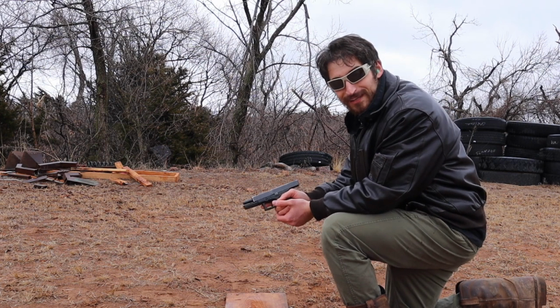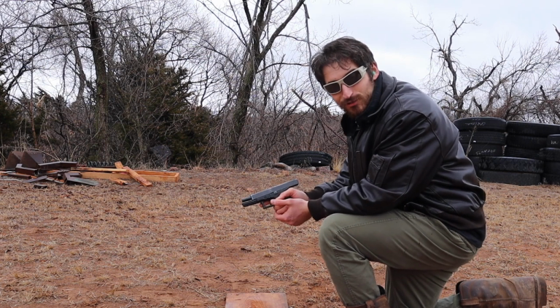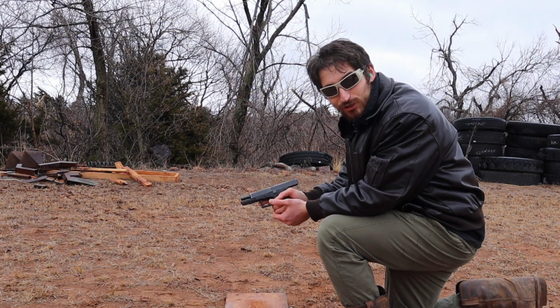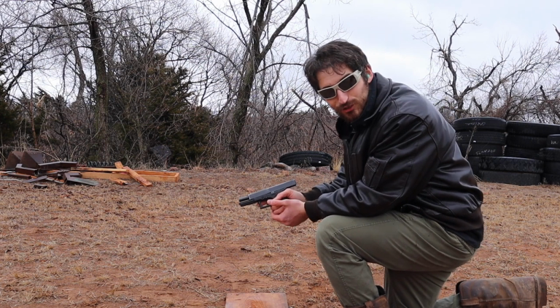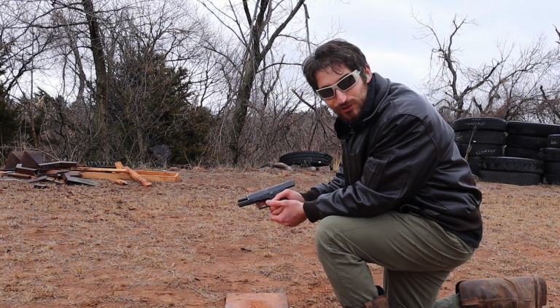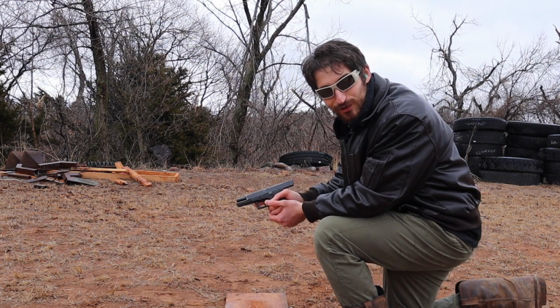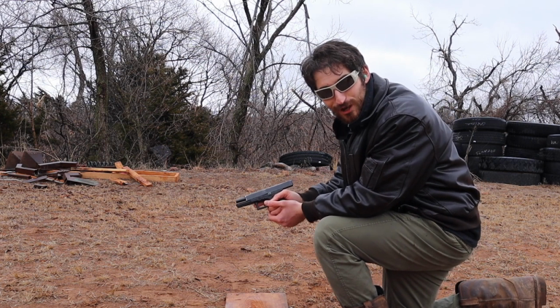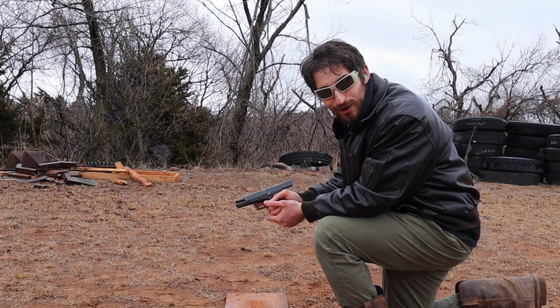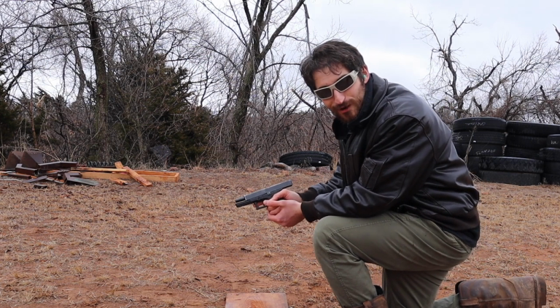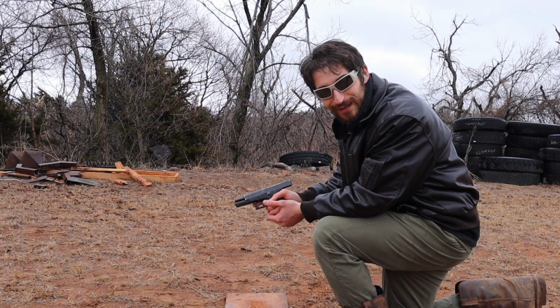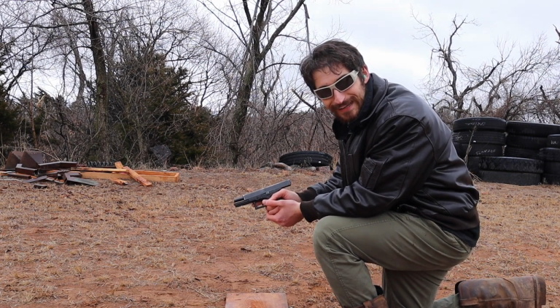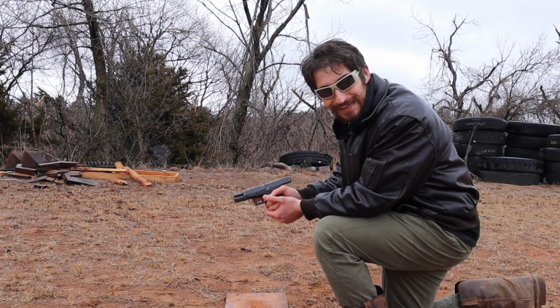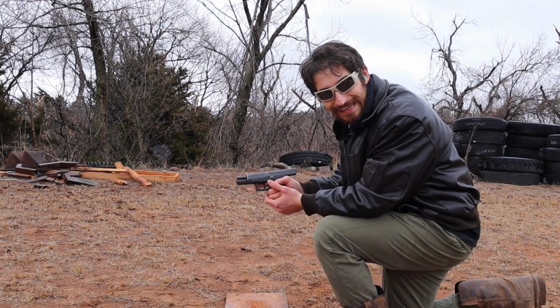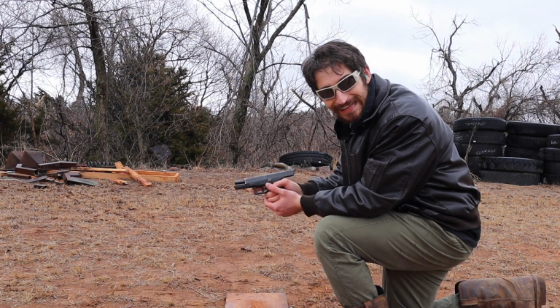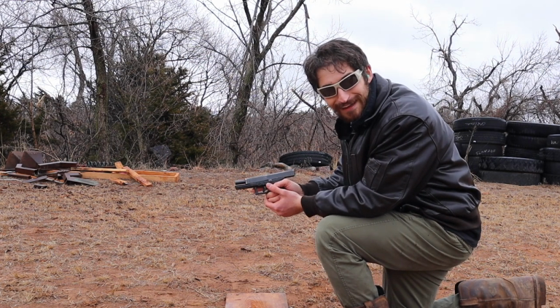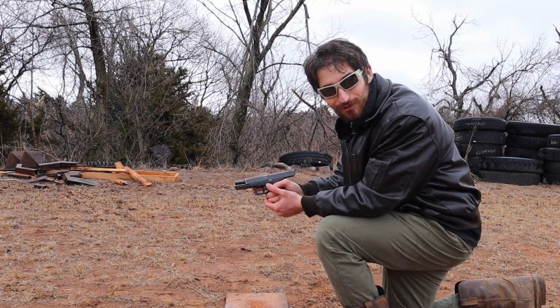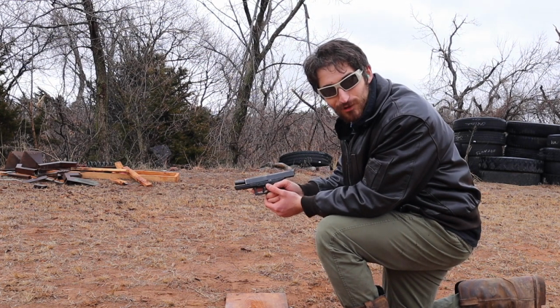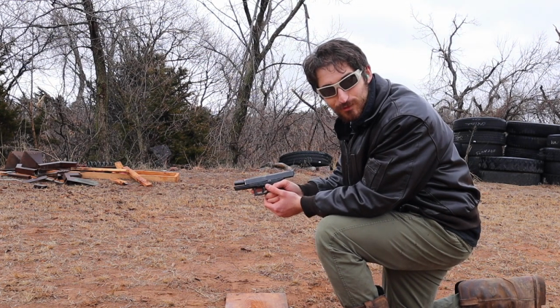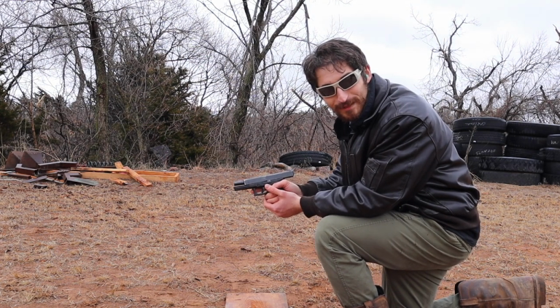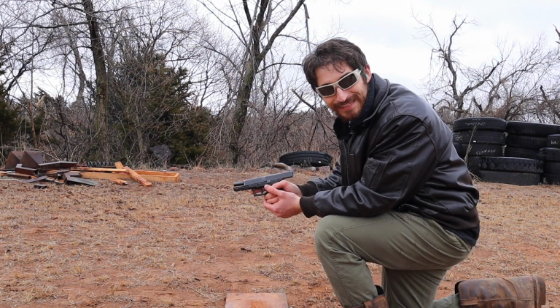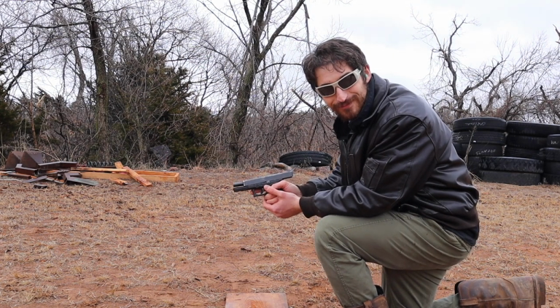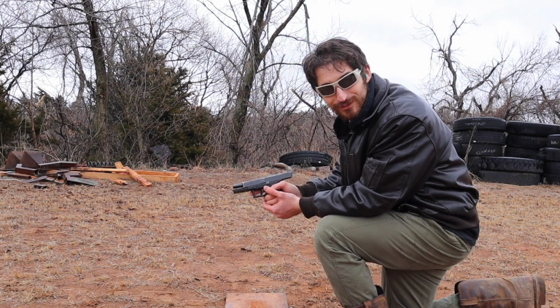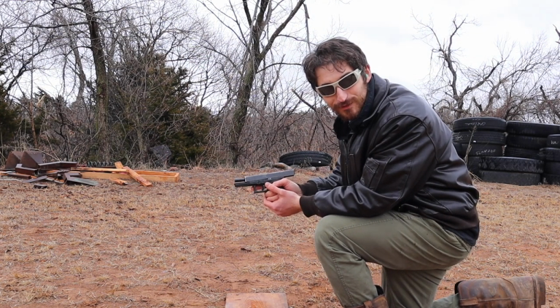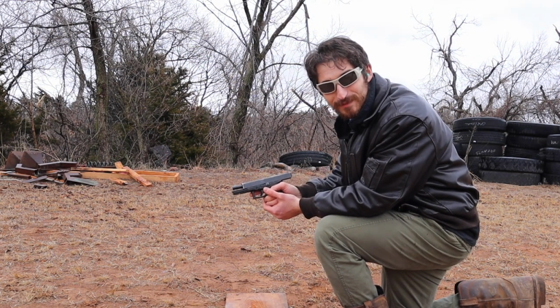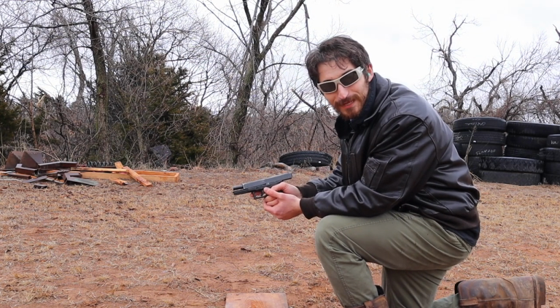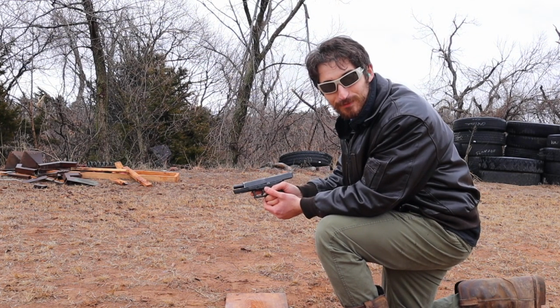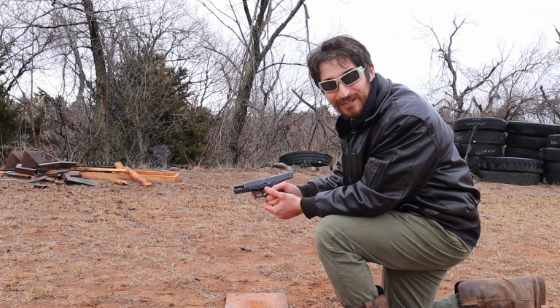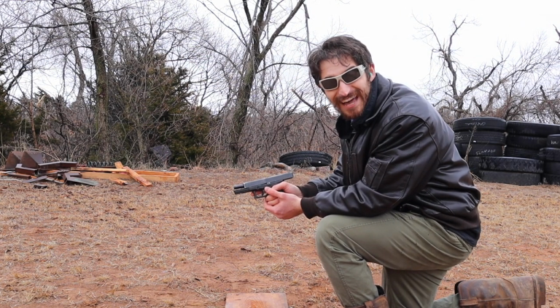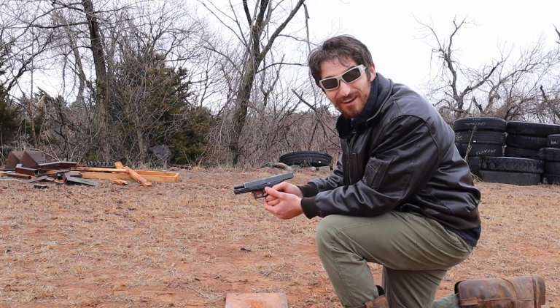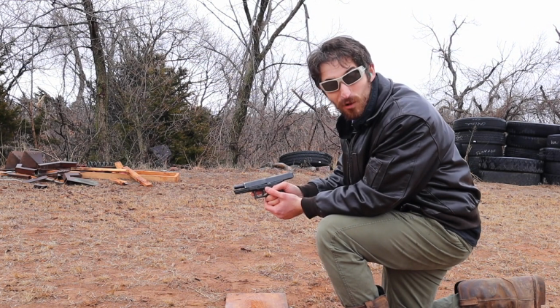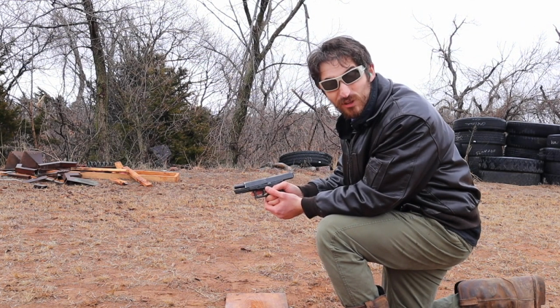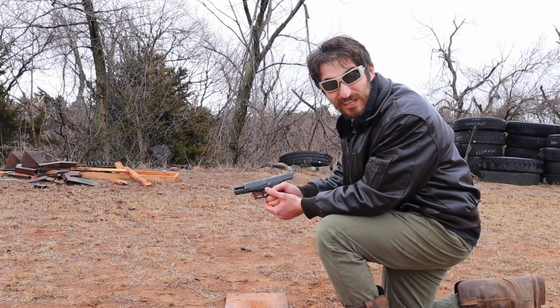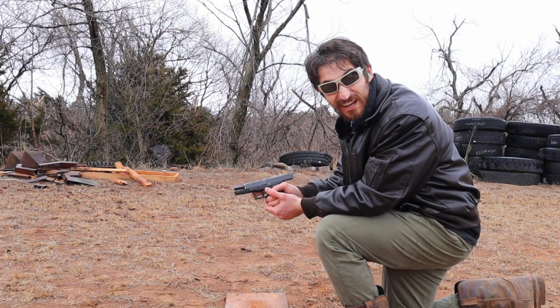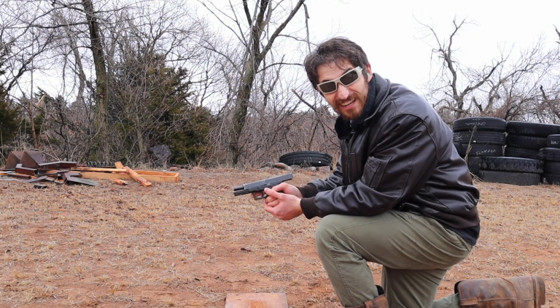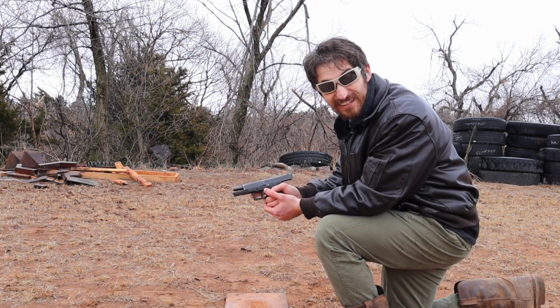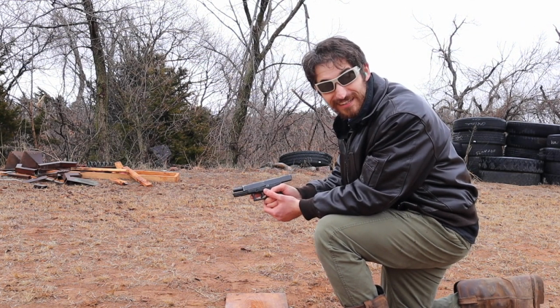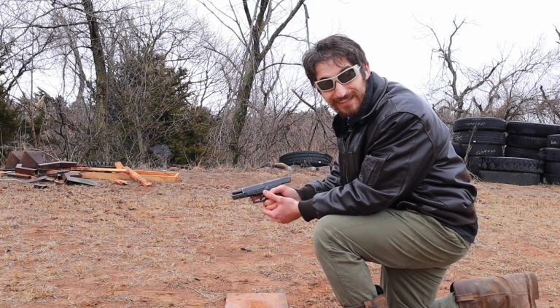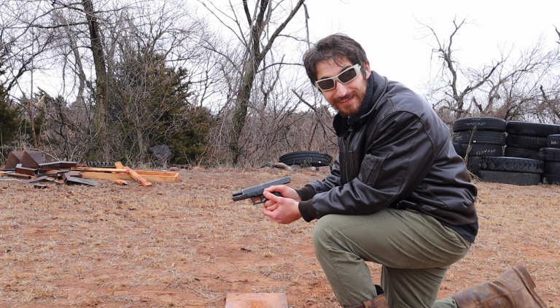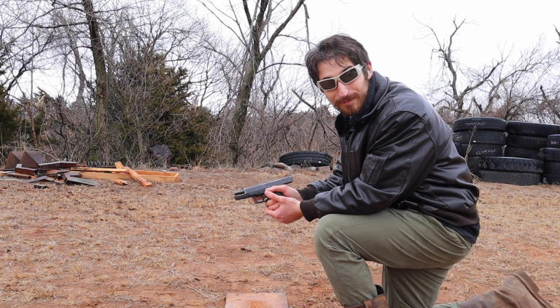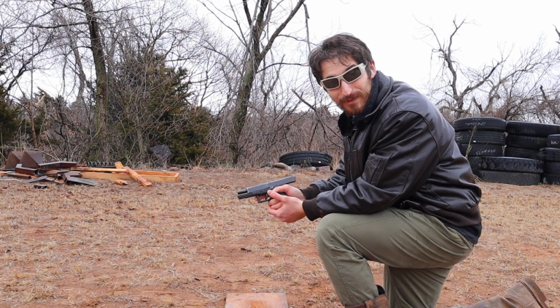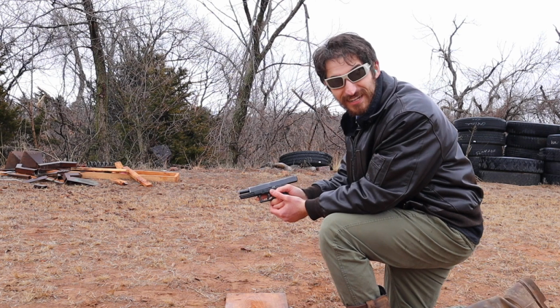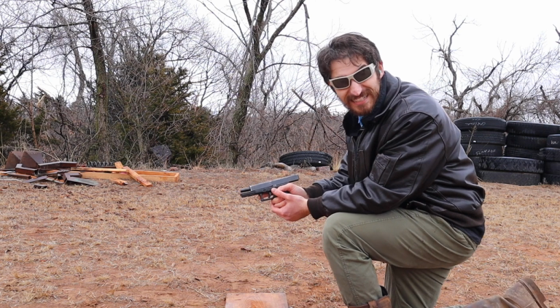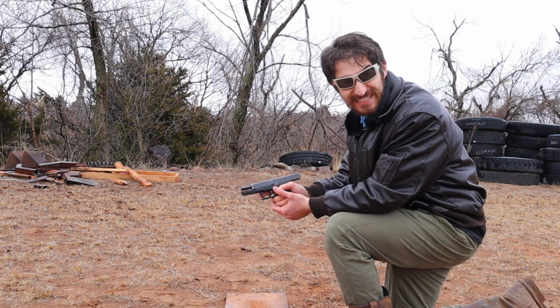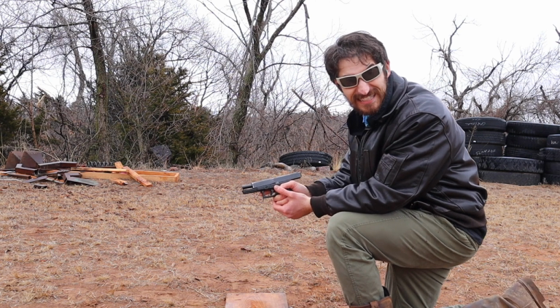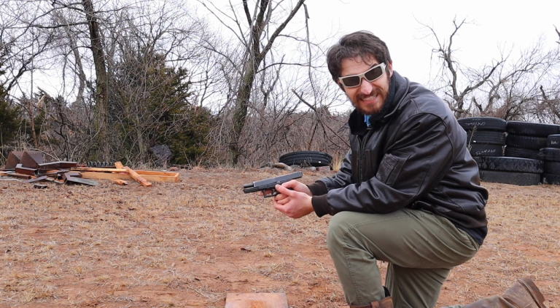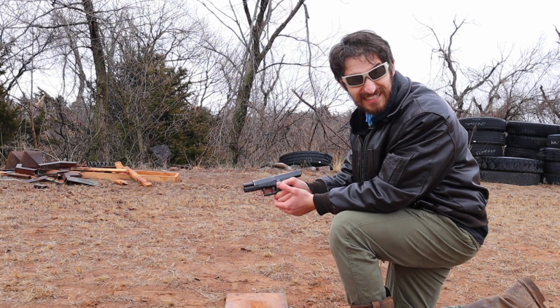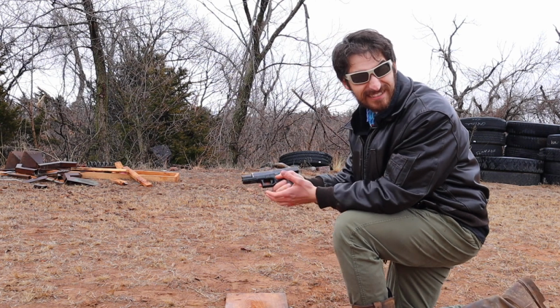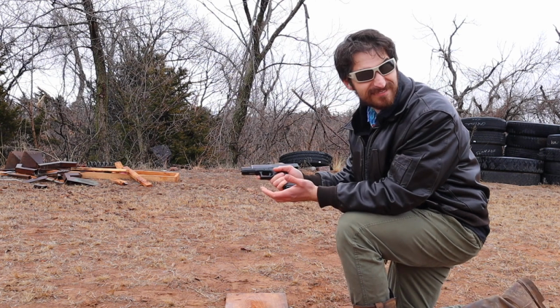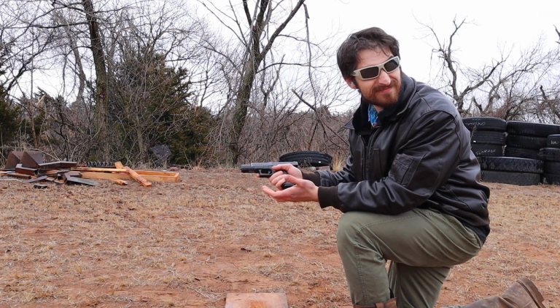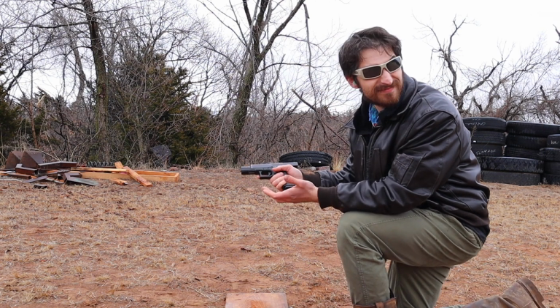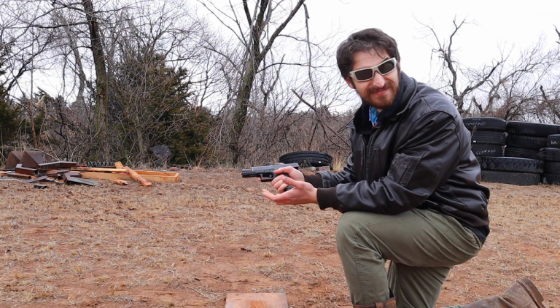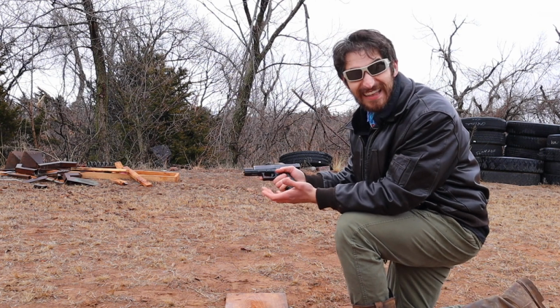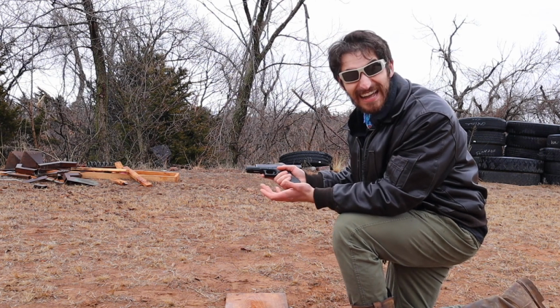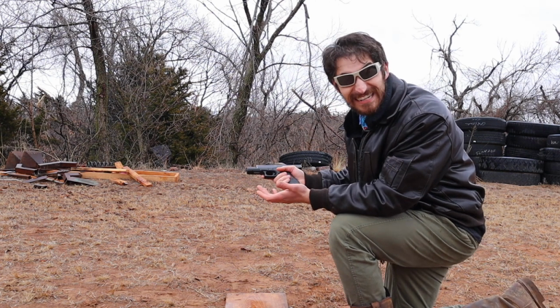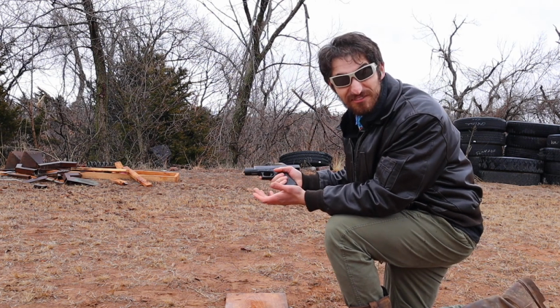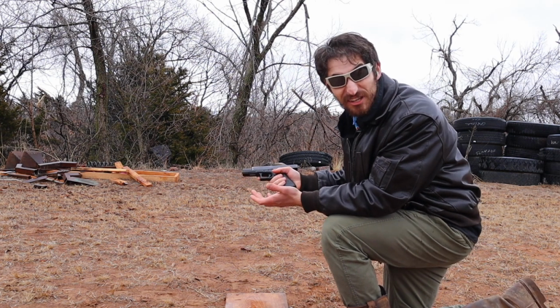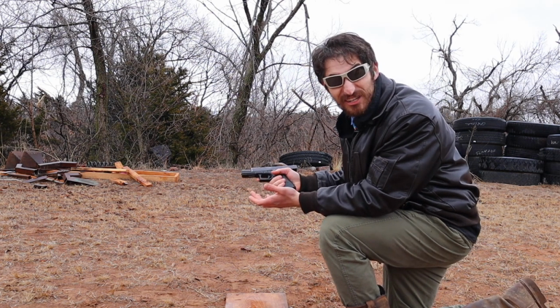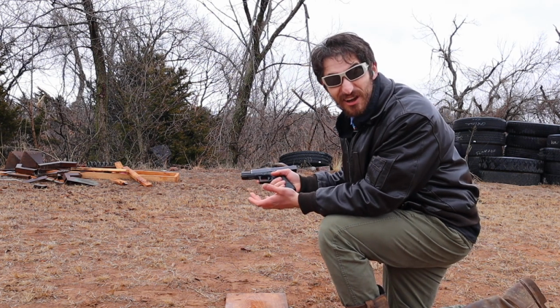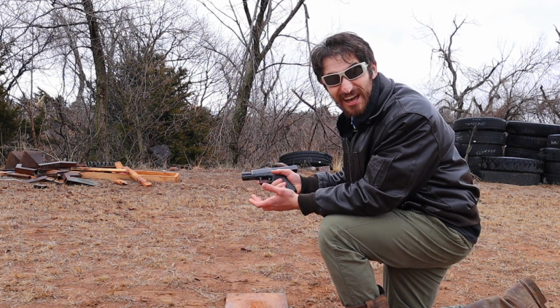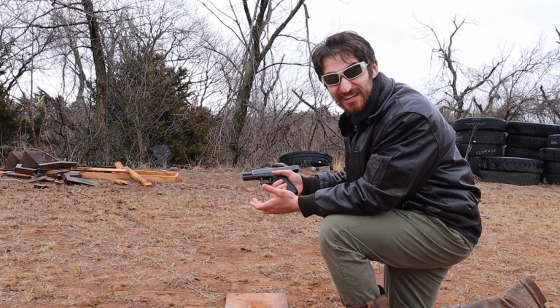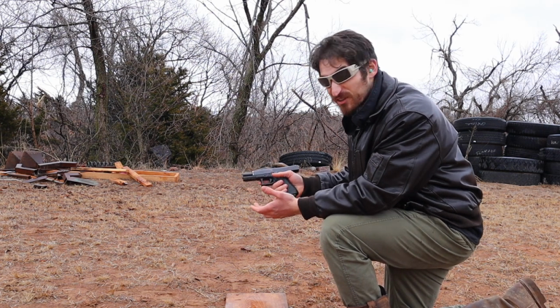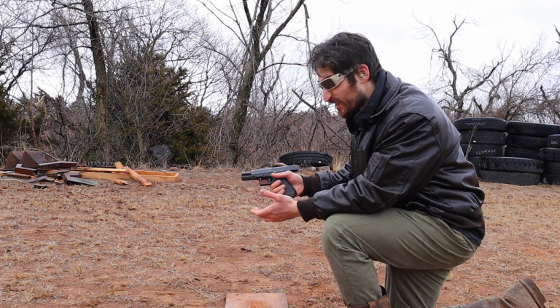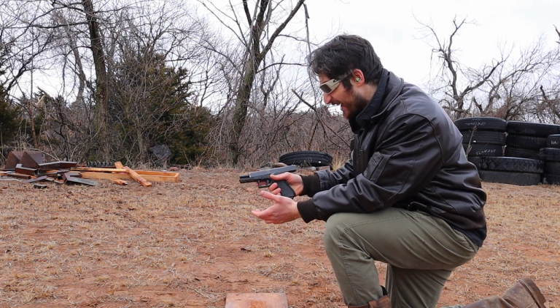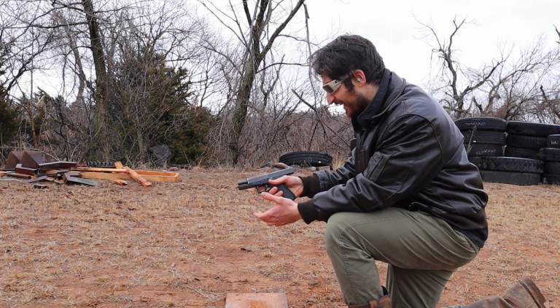Just so you know, I've also been given some tips on how to hold a gun because I didn't really know how to do that.